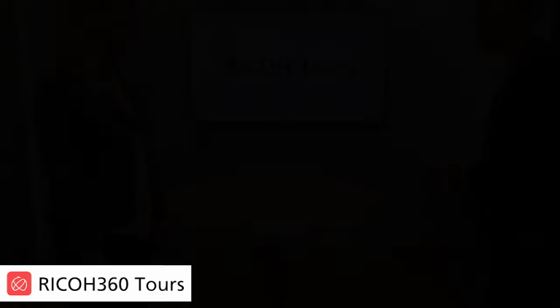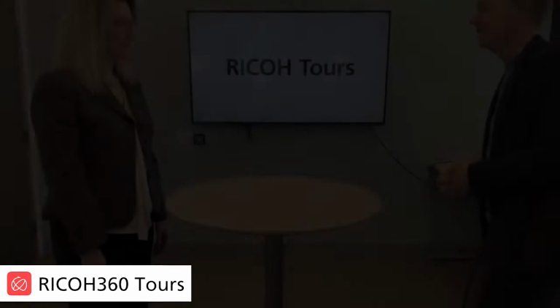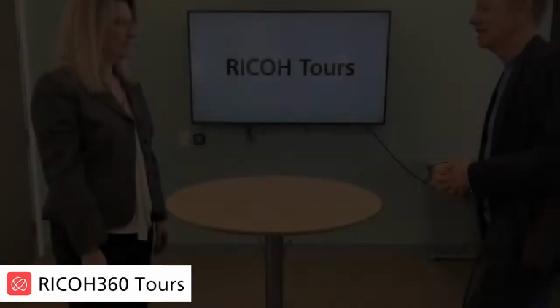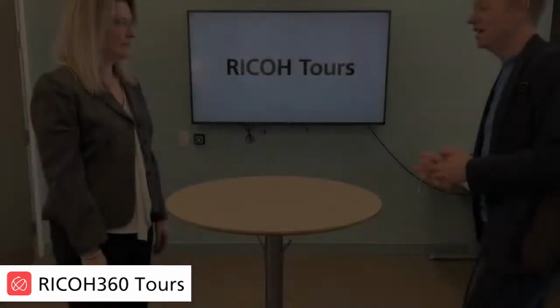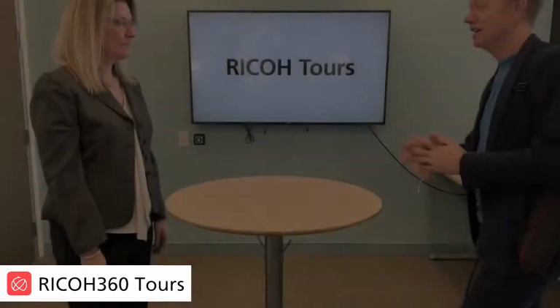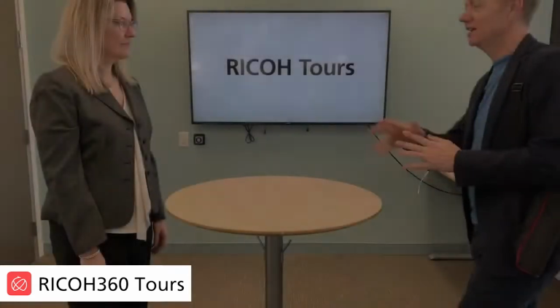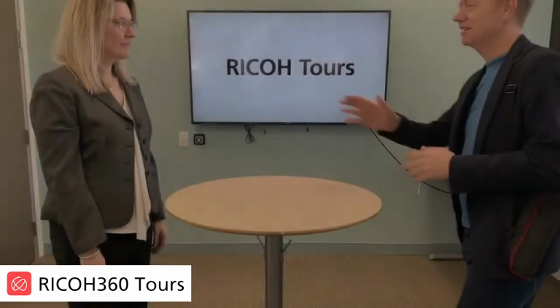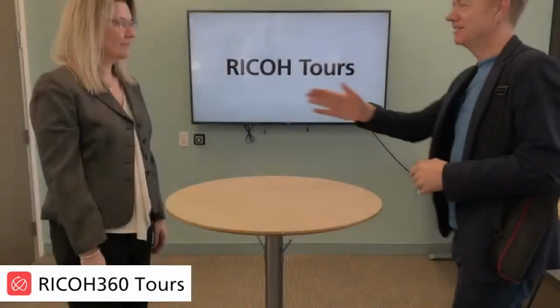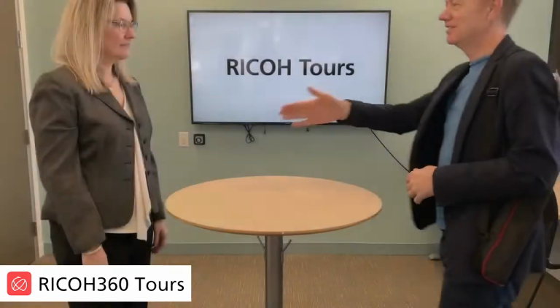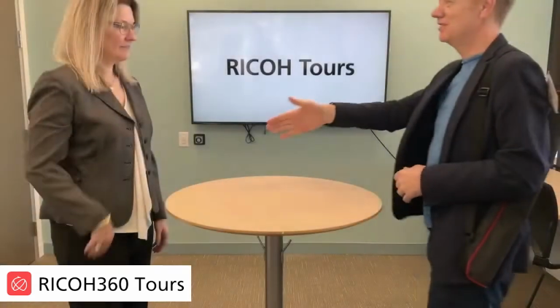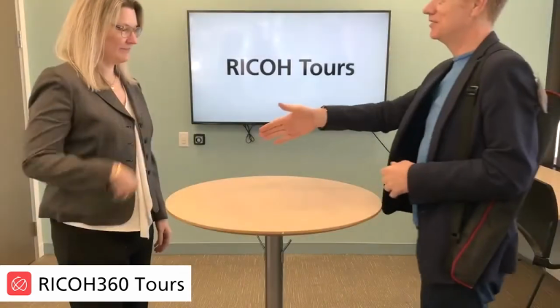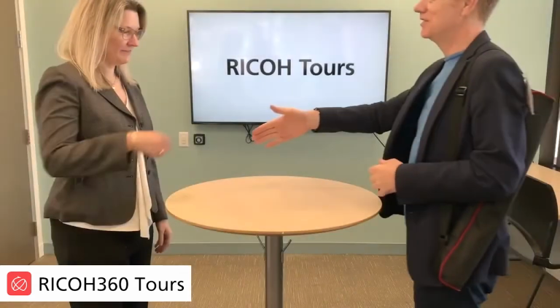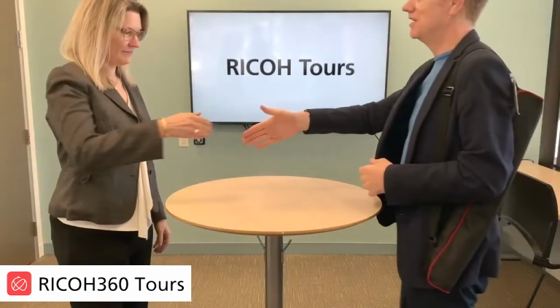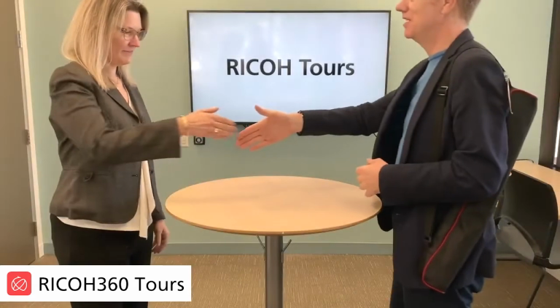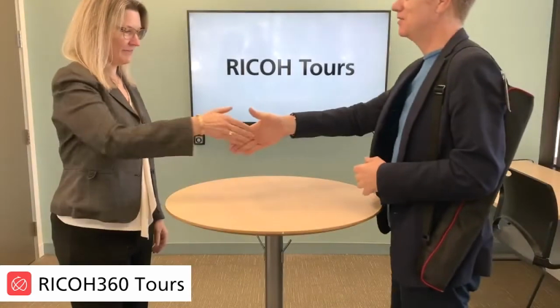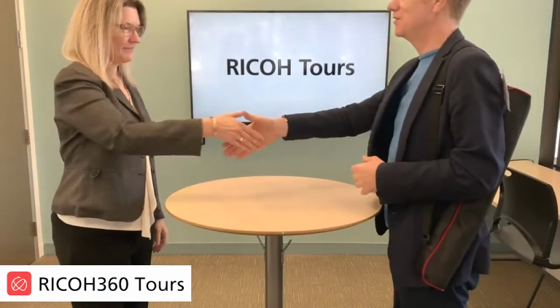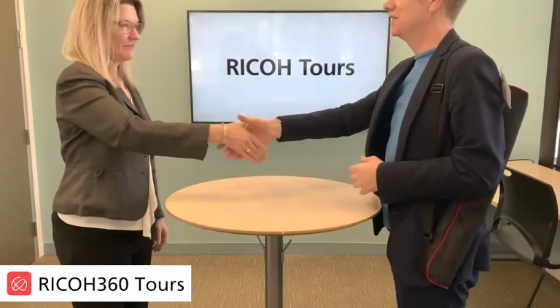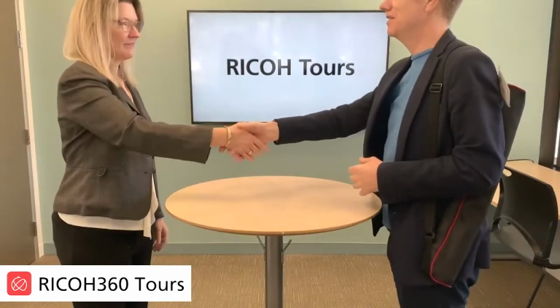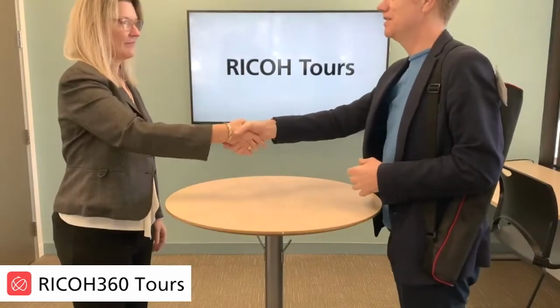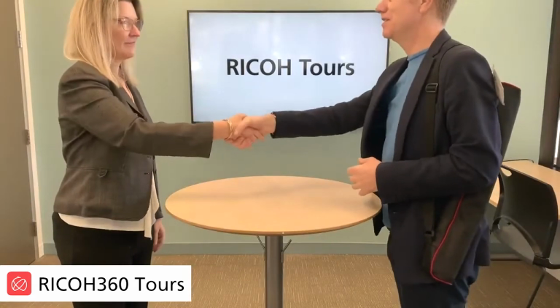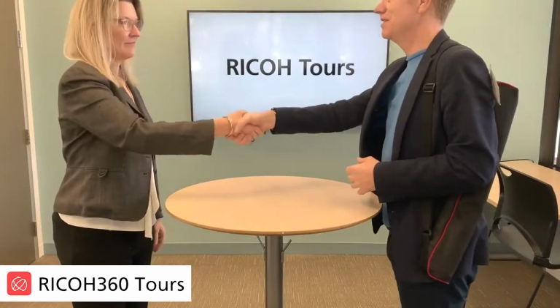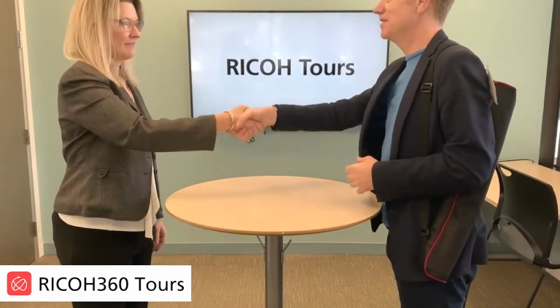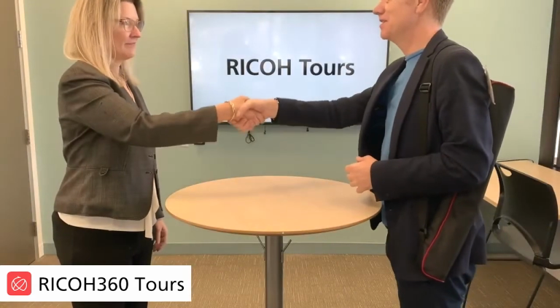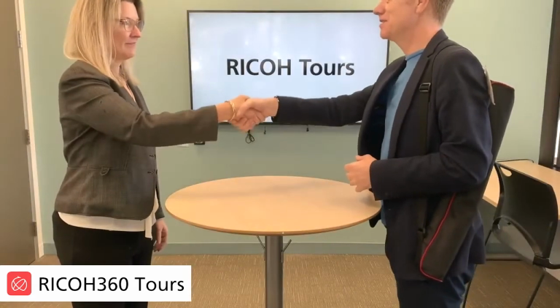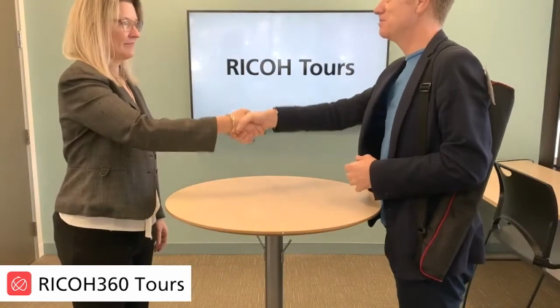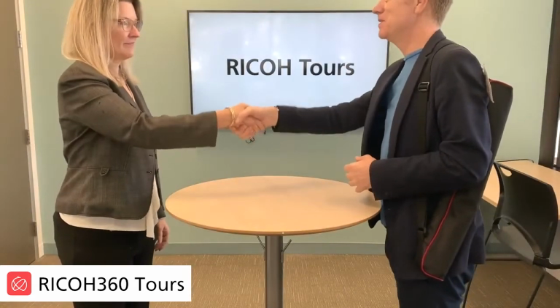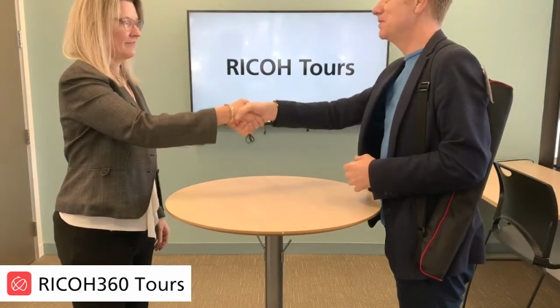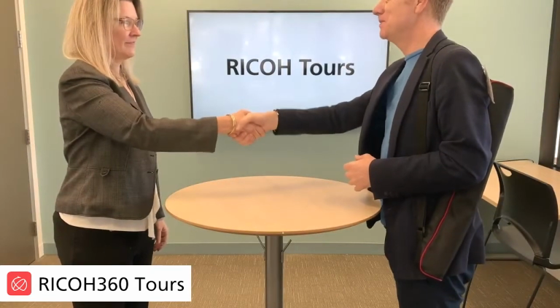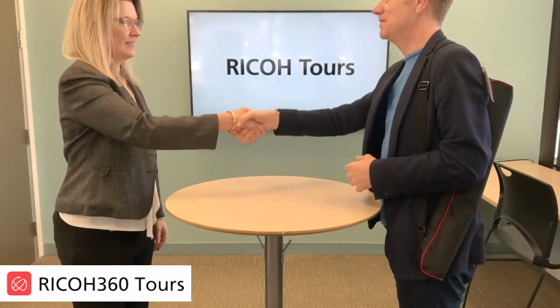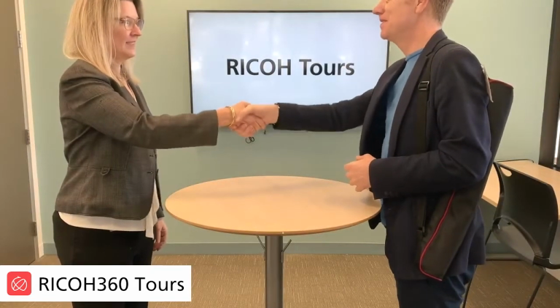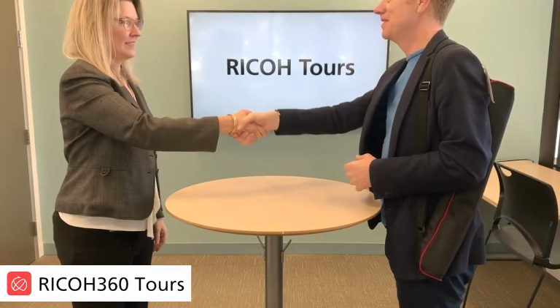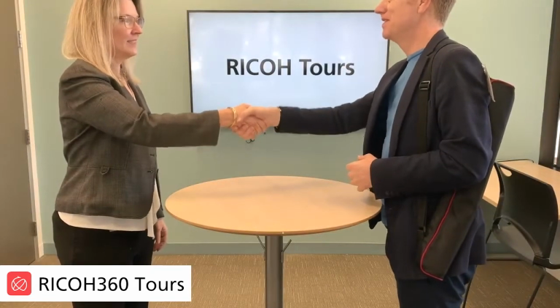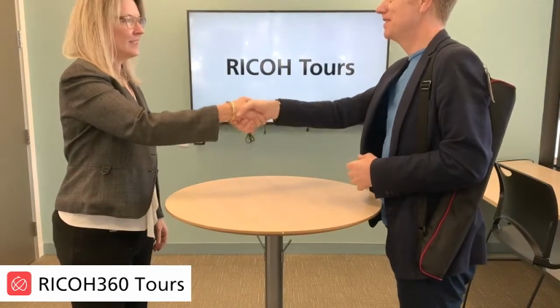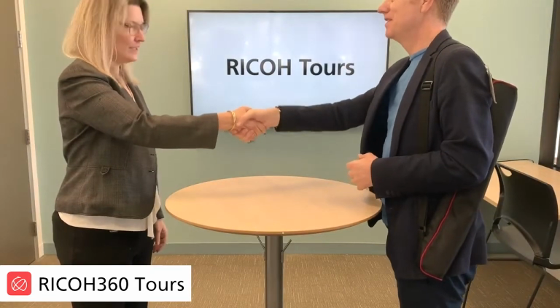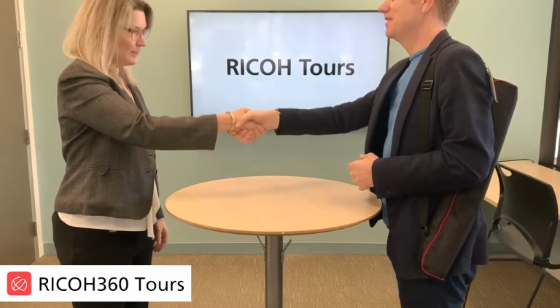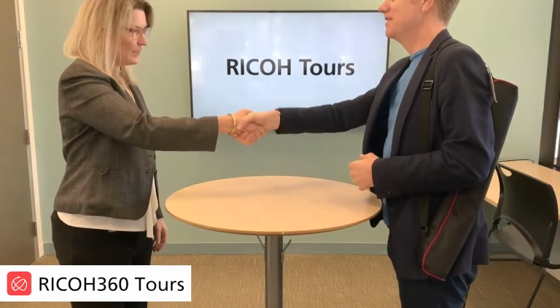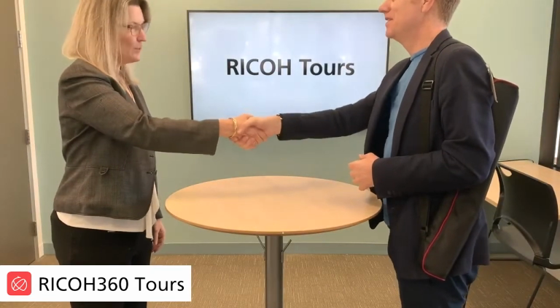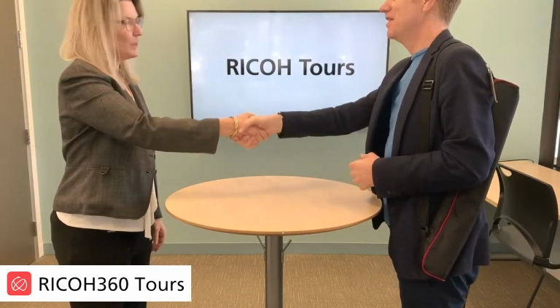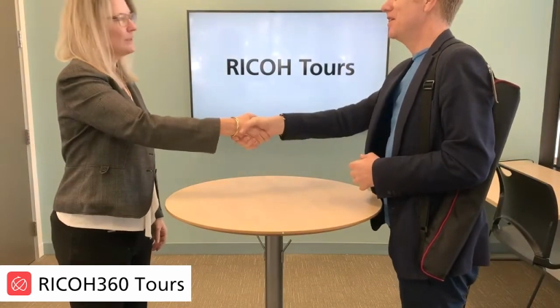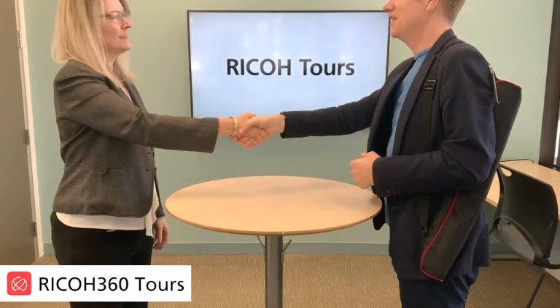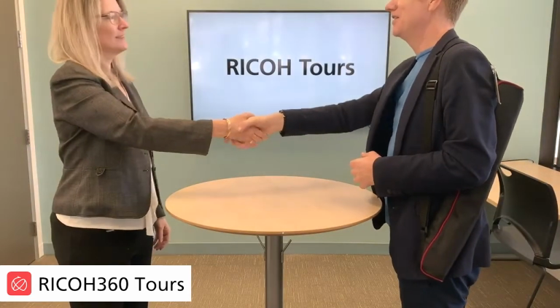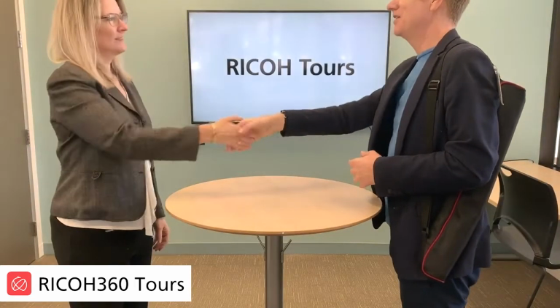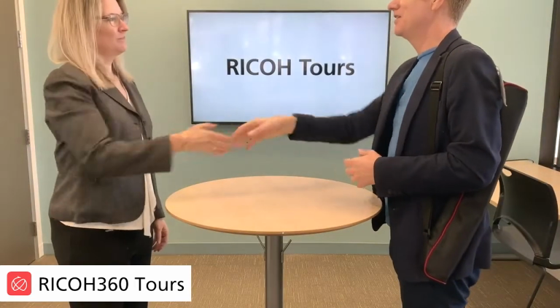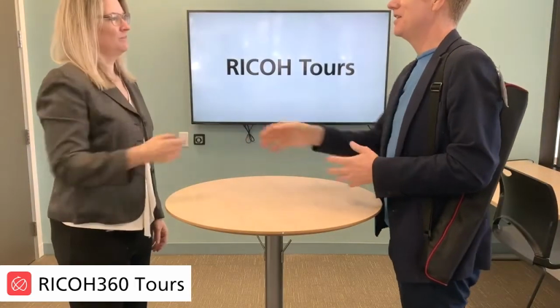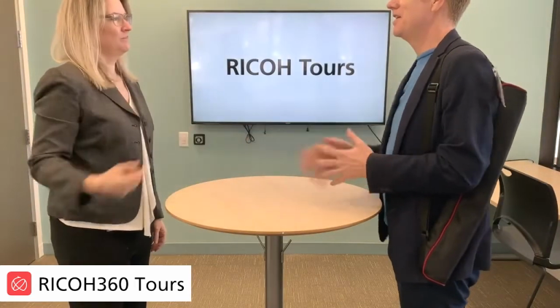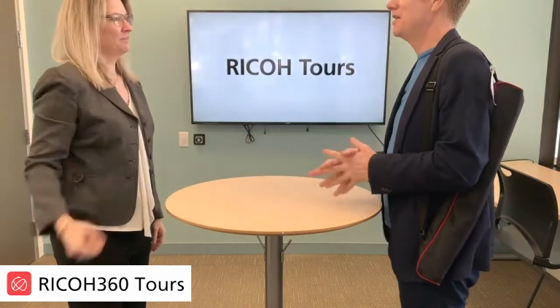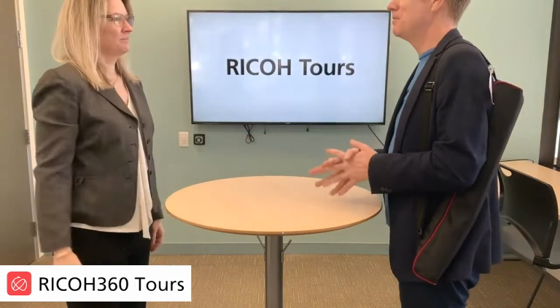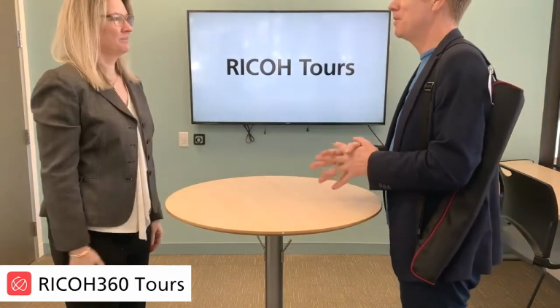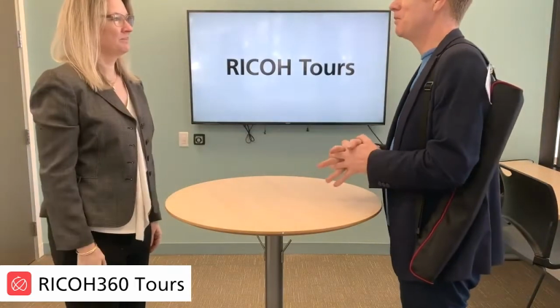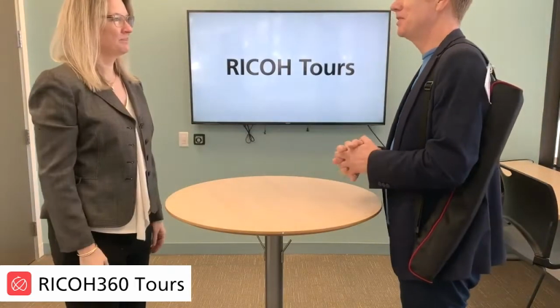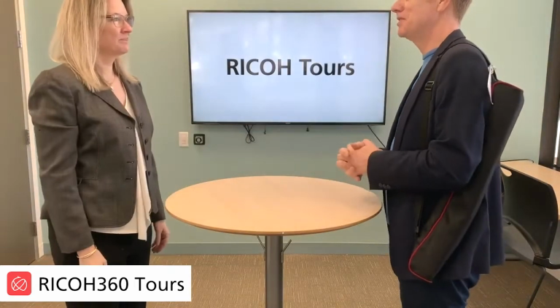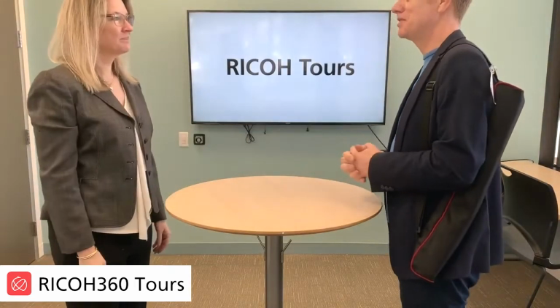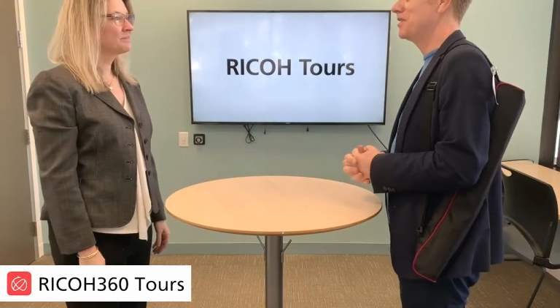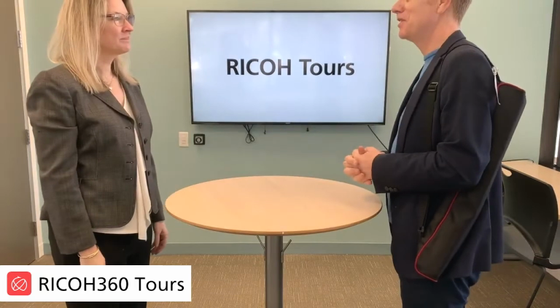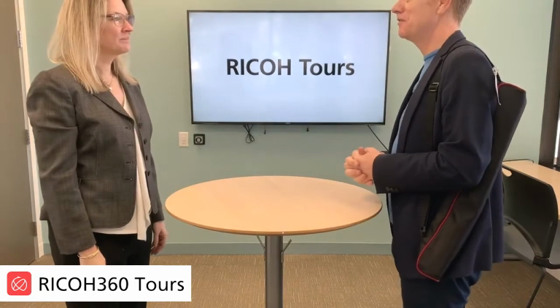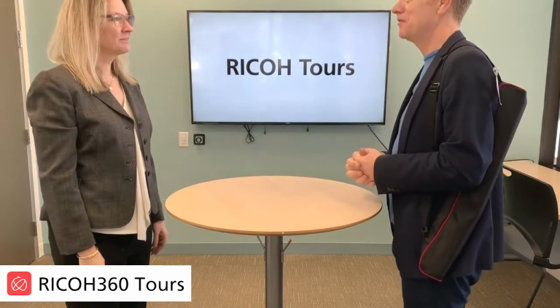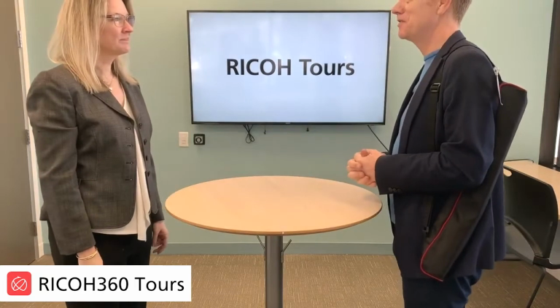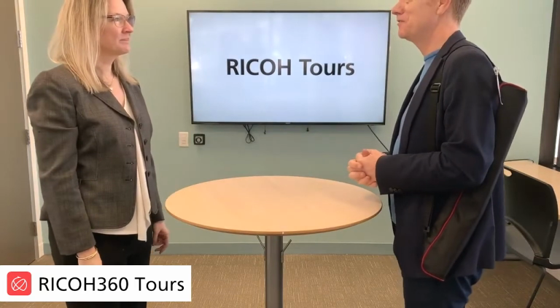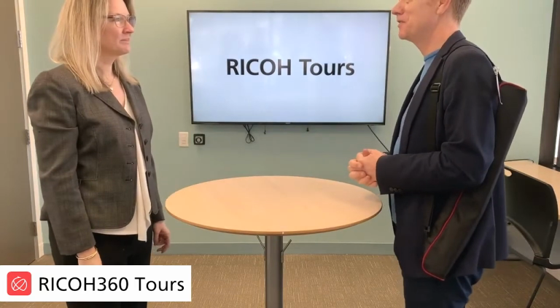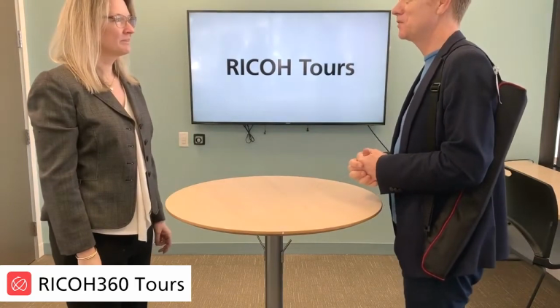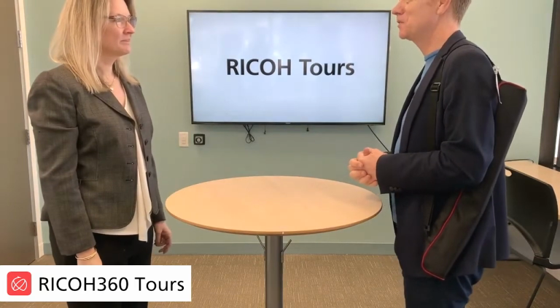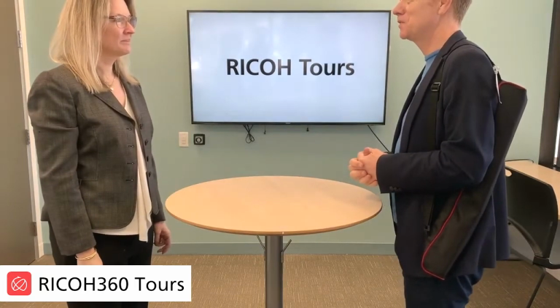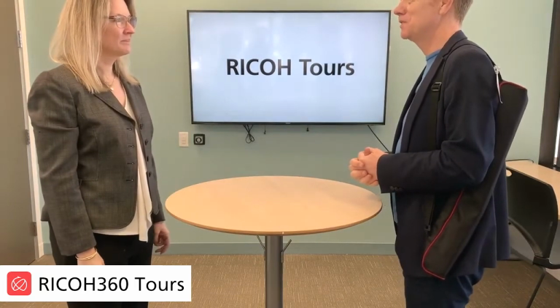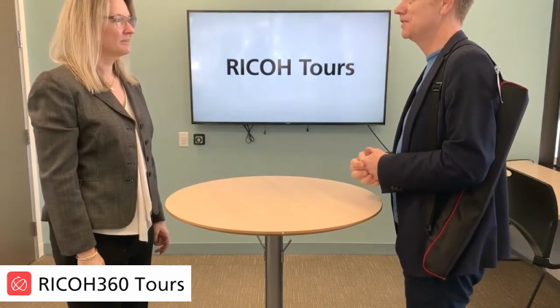Hi. Hi Julie. Nice to meet you. Nice to meet you, Werner. Are we ready to start our first virtual tour?